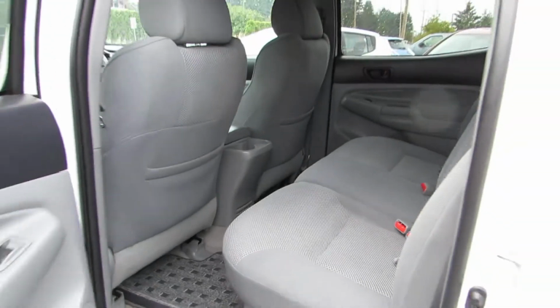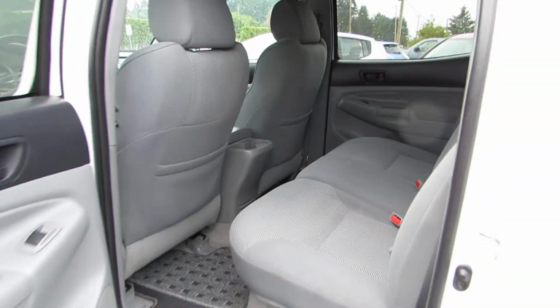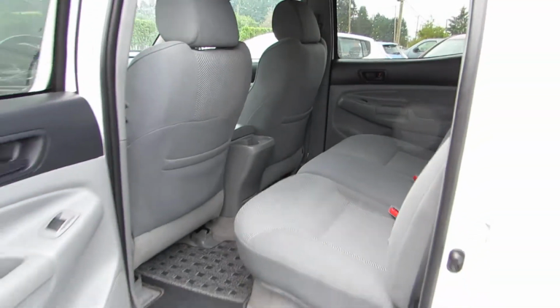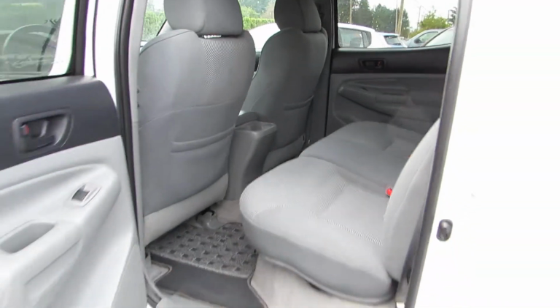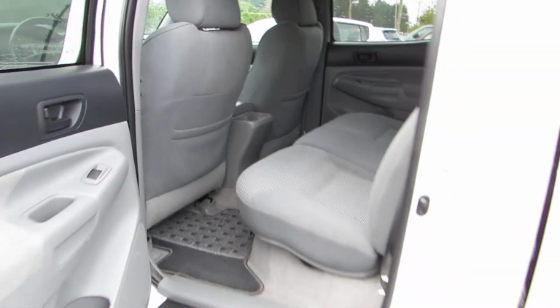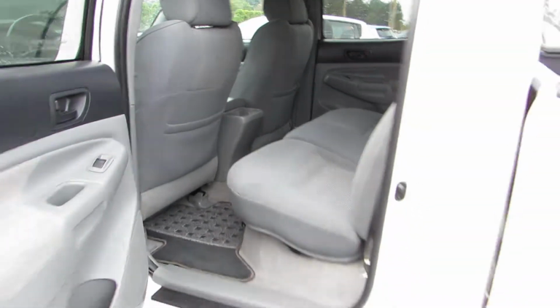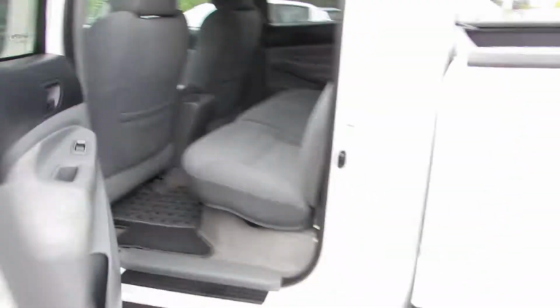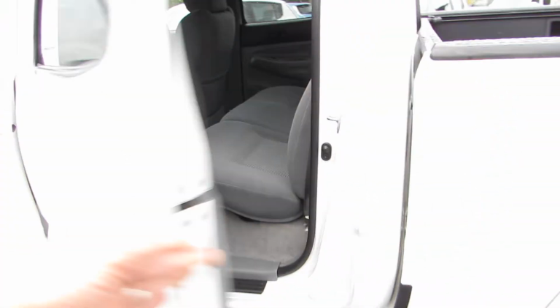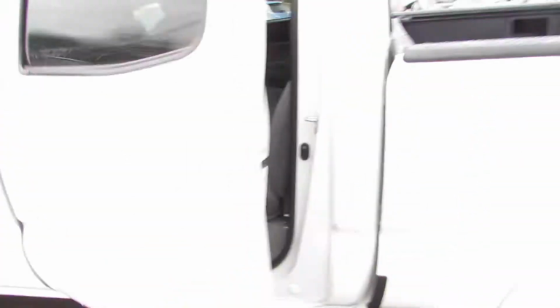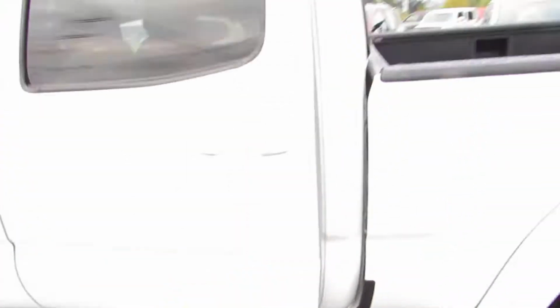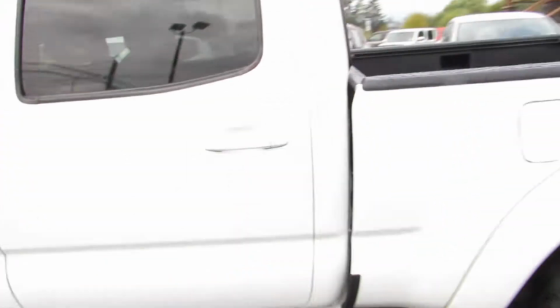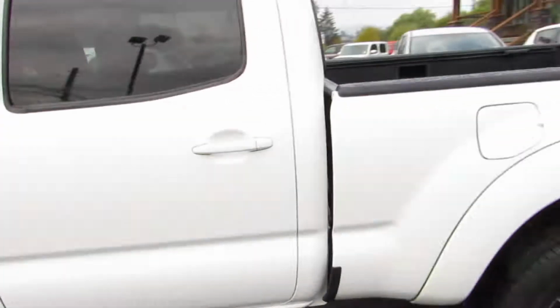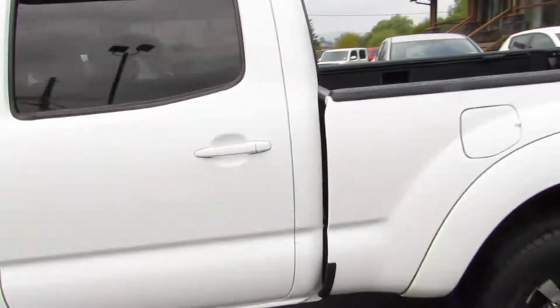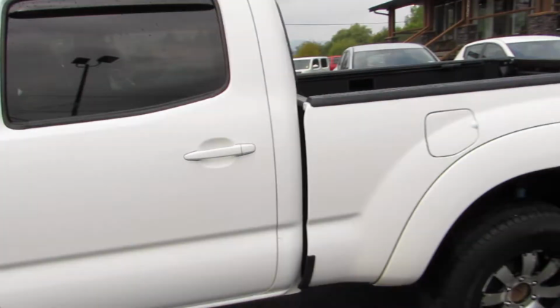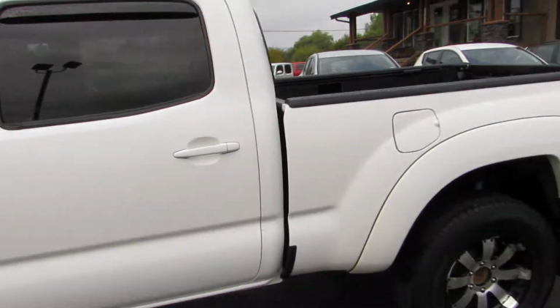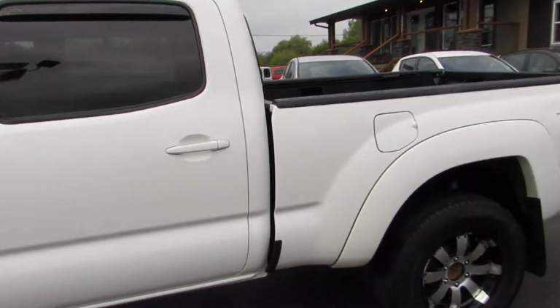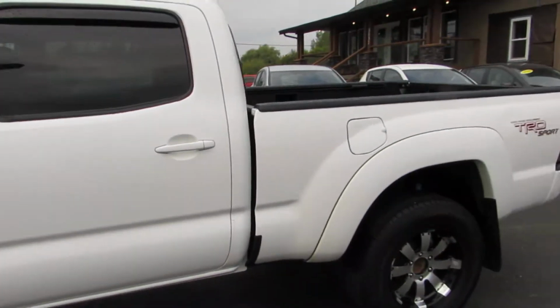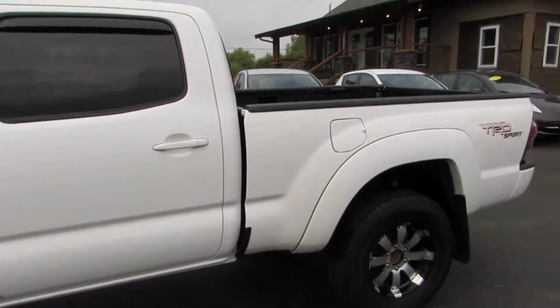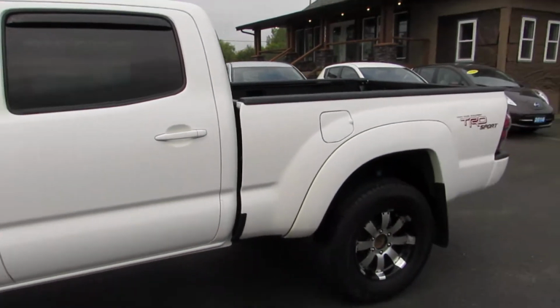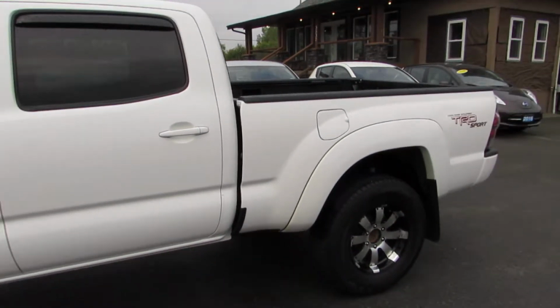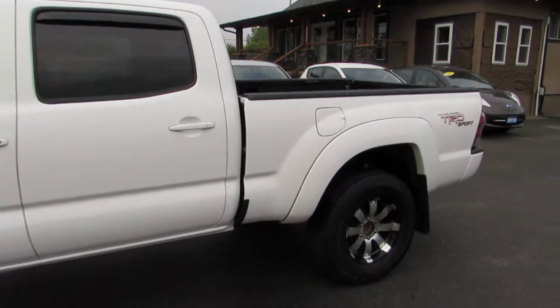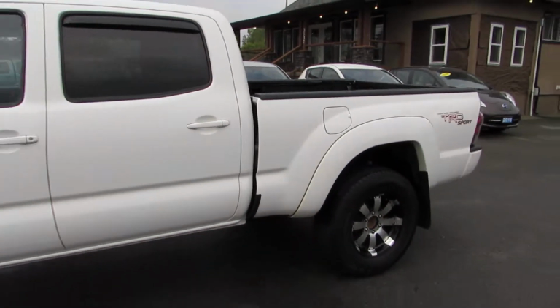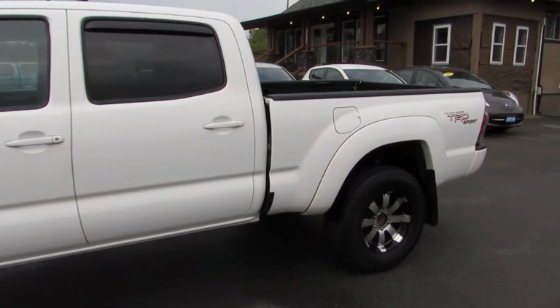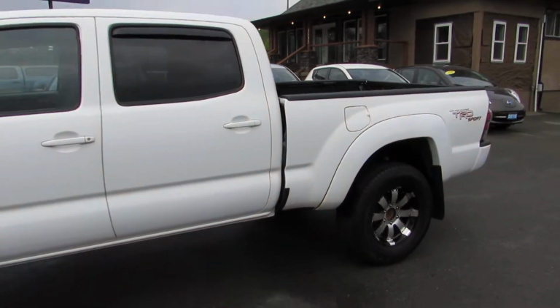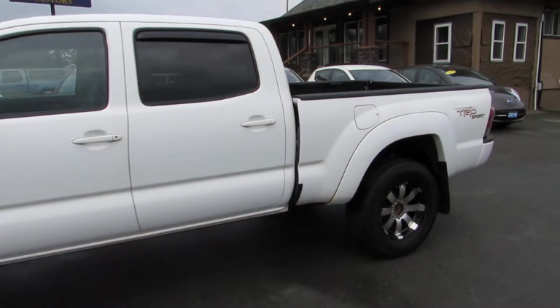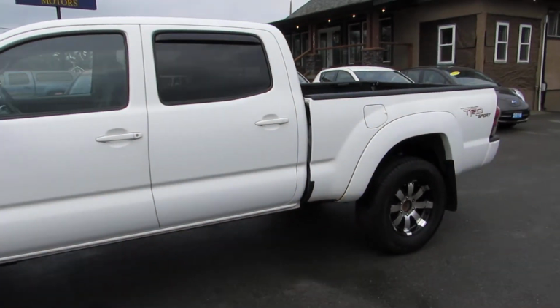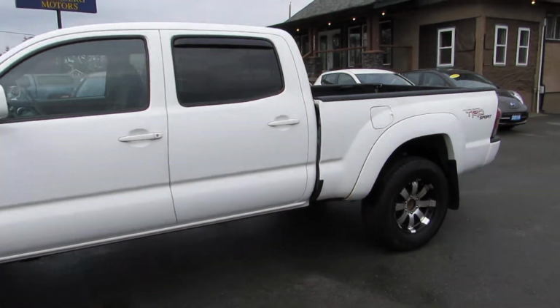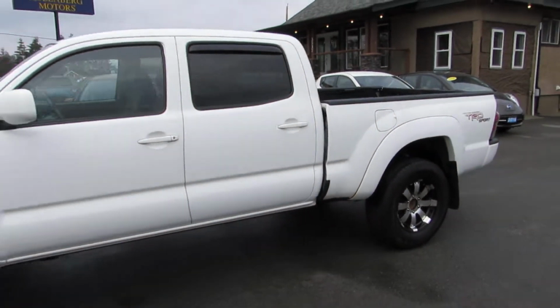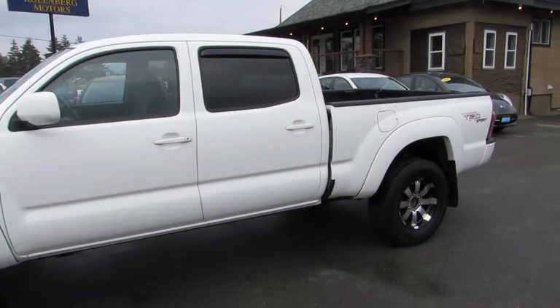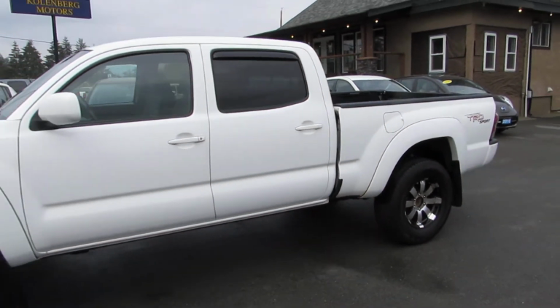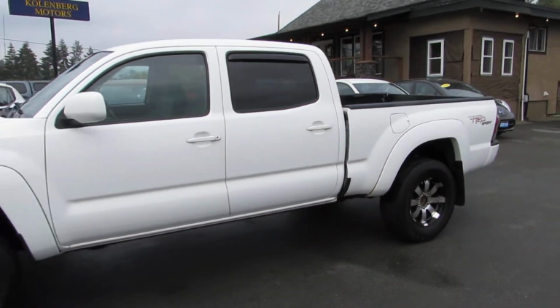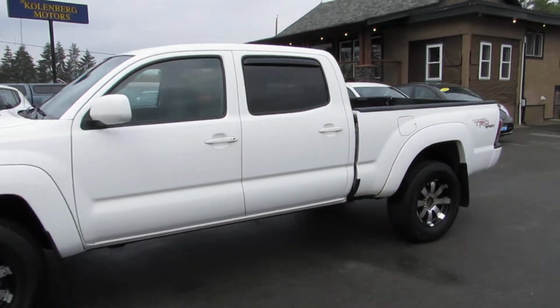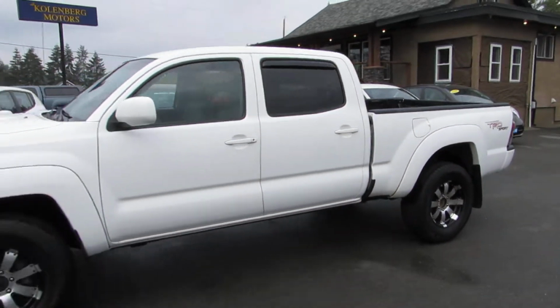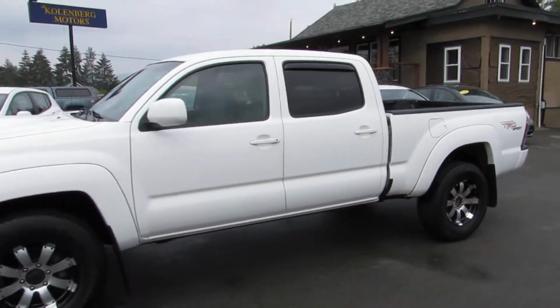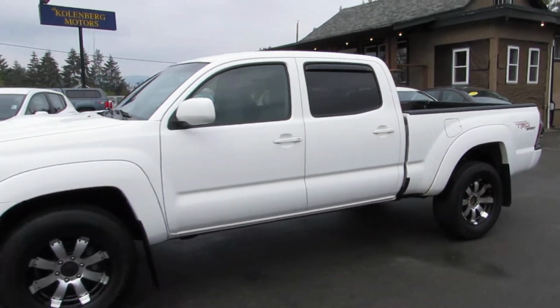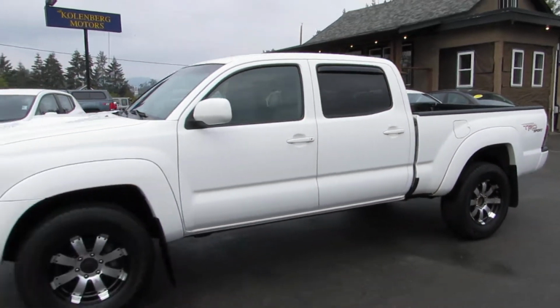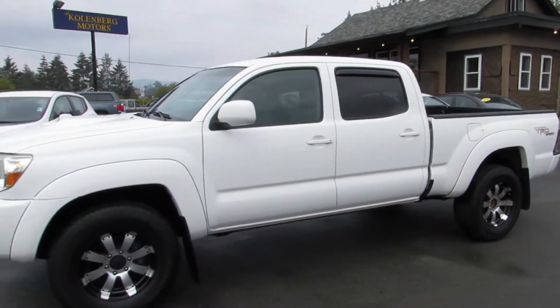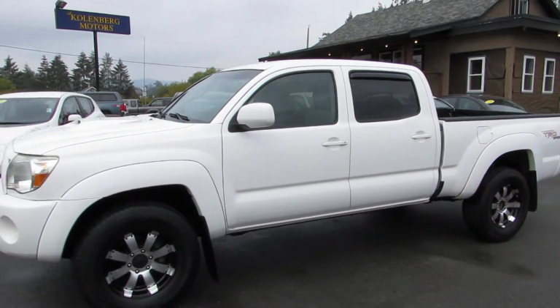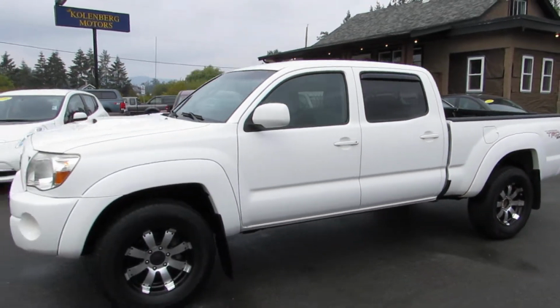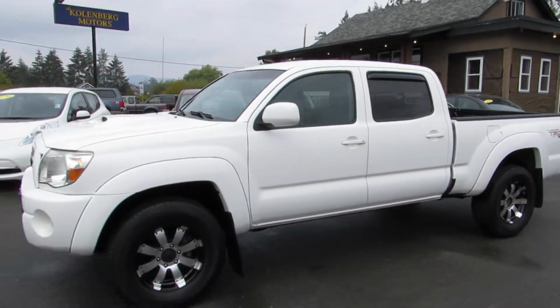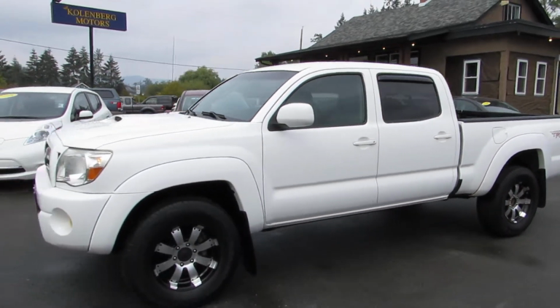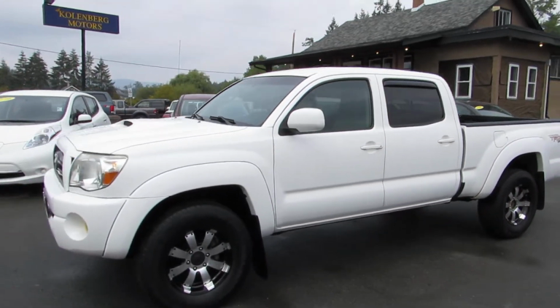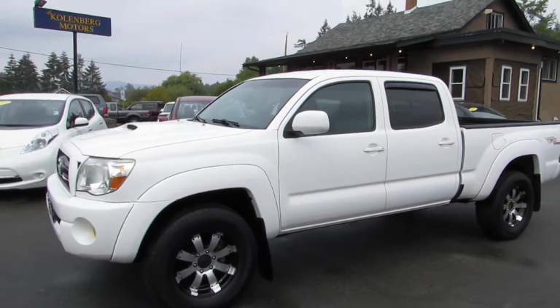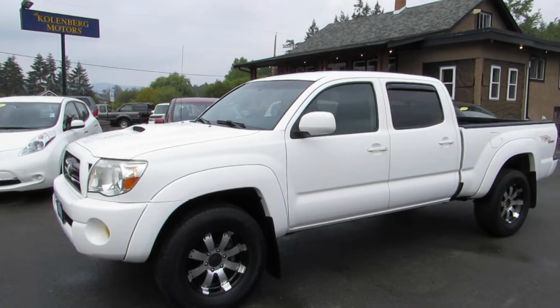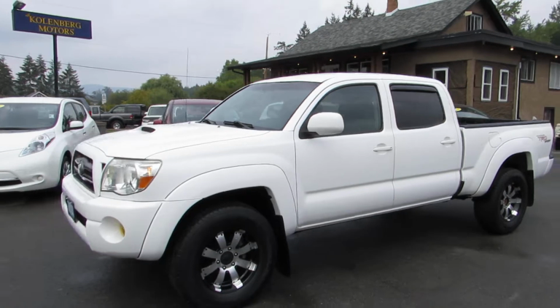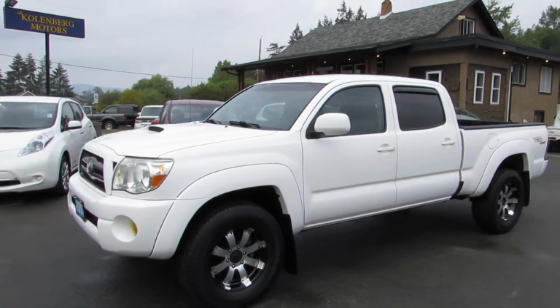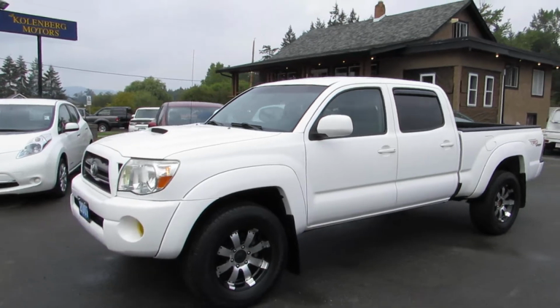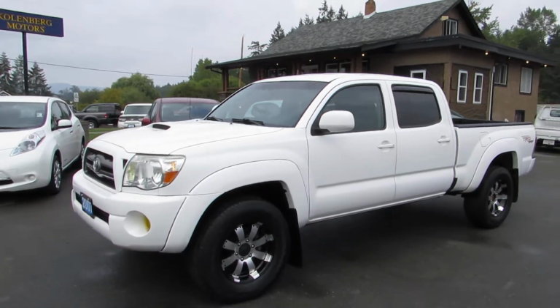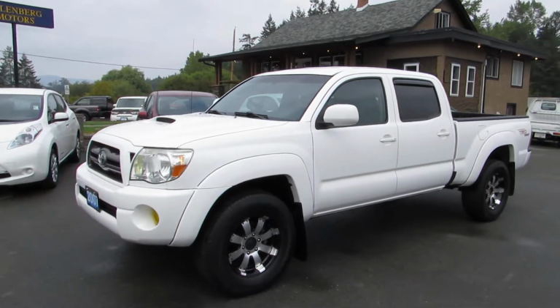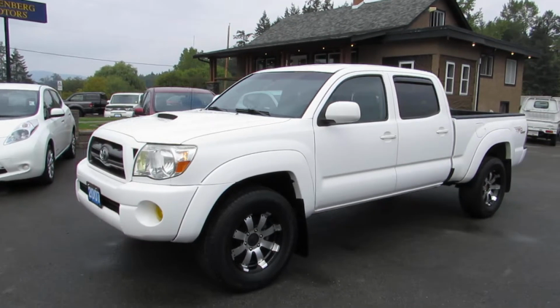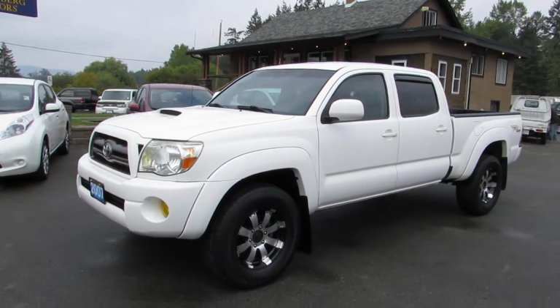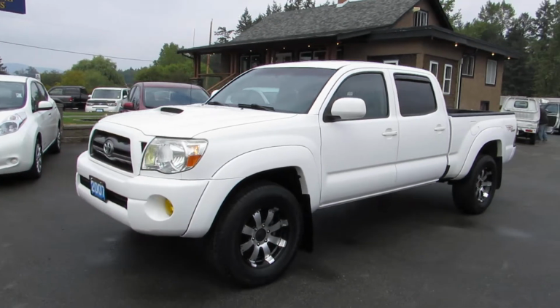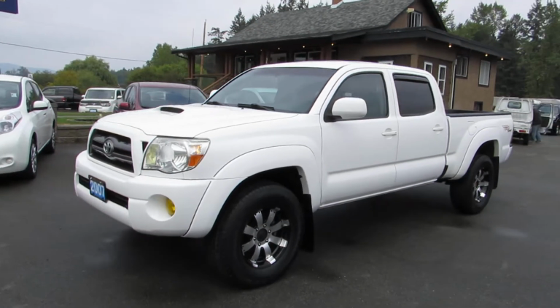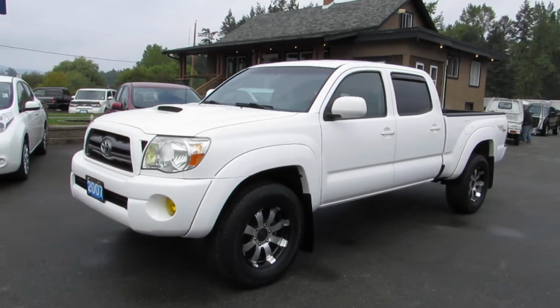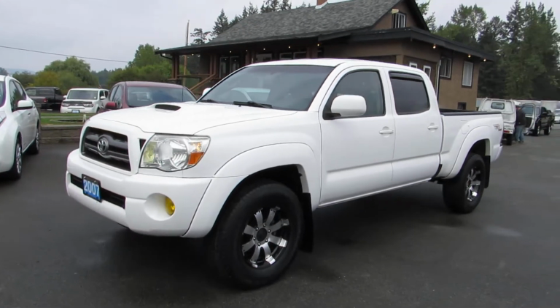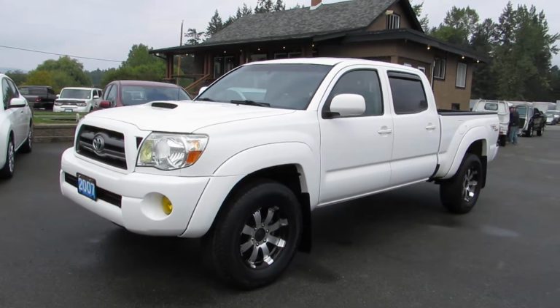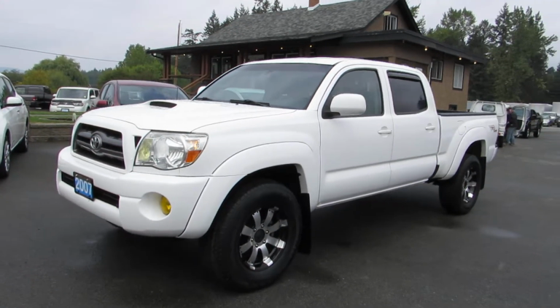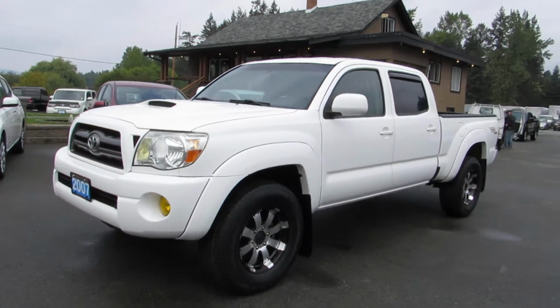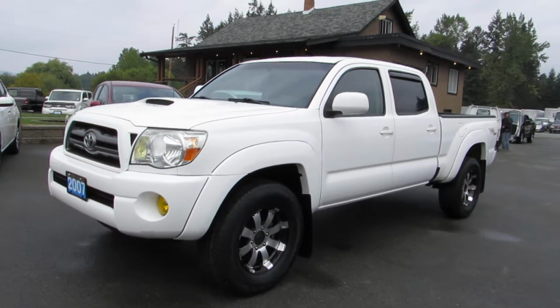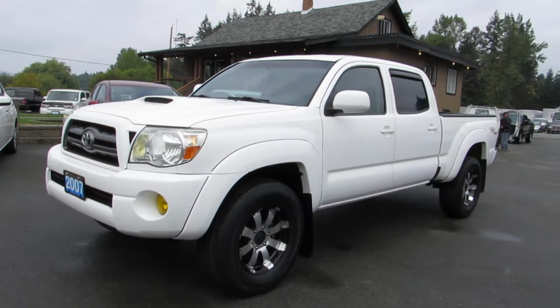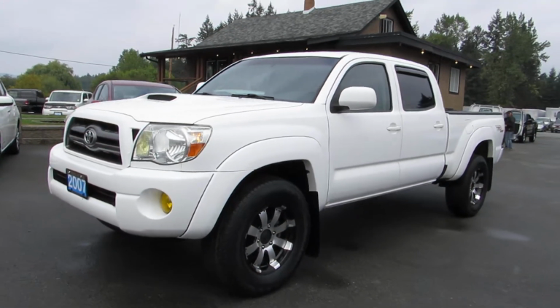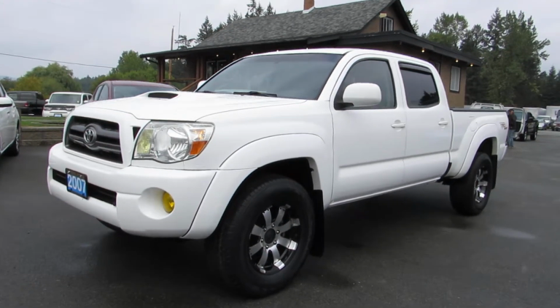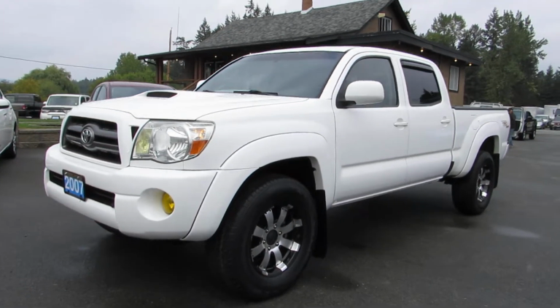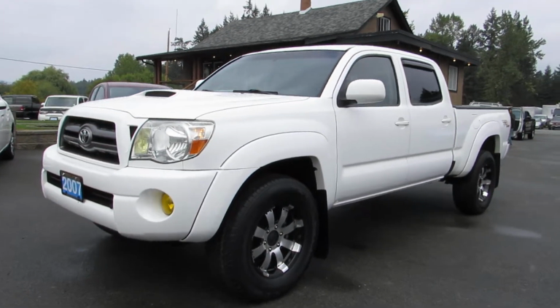You can view this double cab TRD Tacoma at Kohlenberg Motors at 3537 Couch and Lake Road in Duncan.